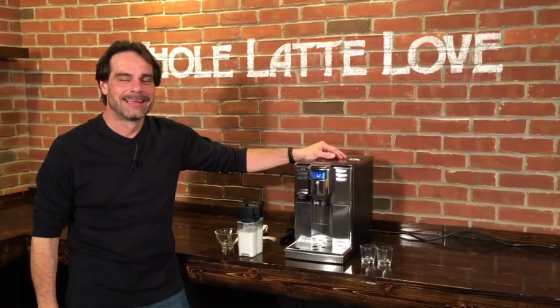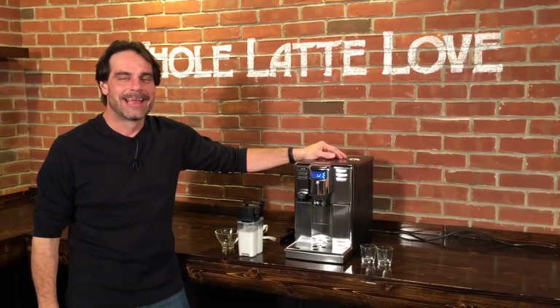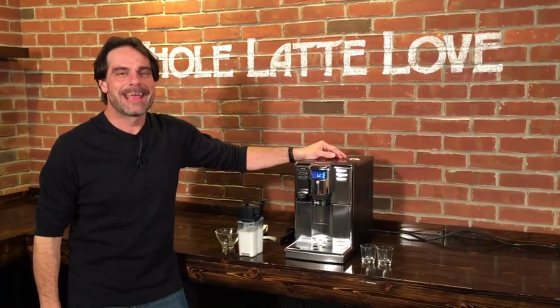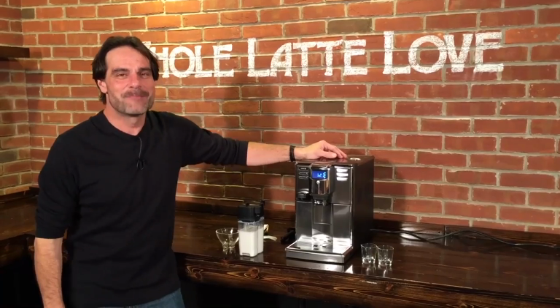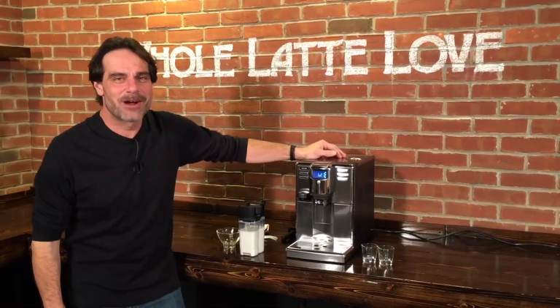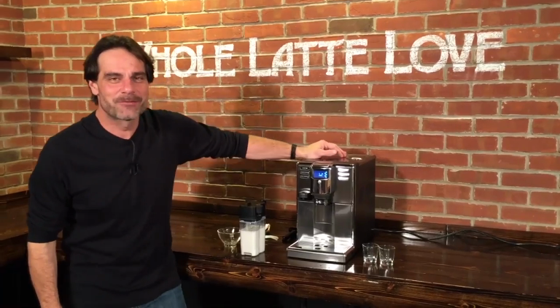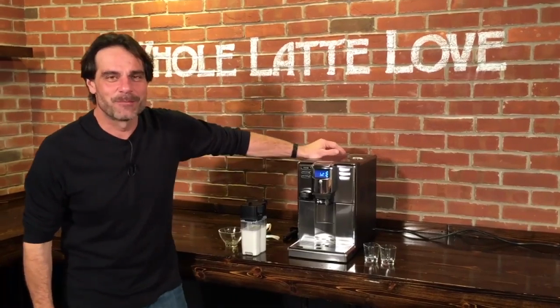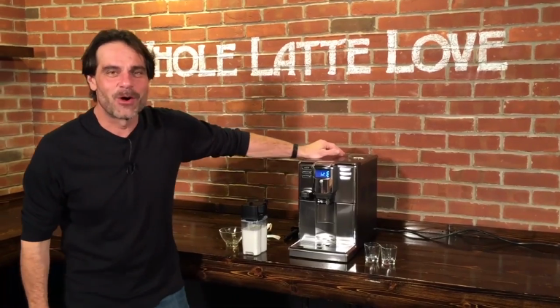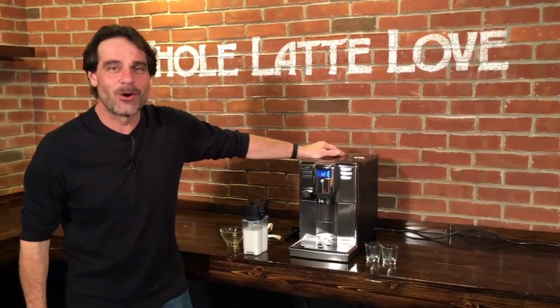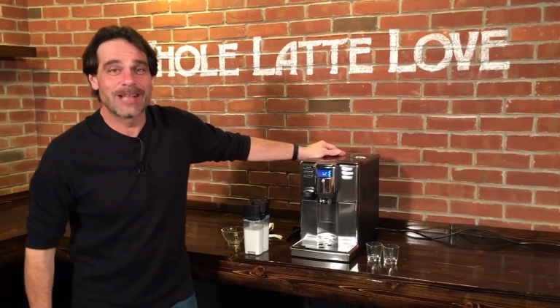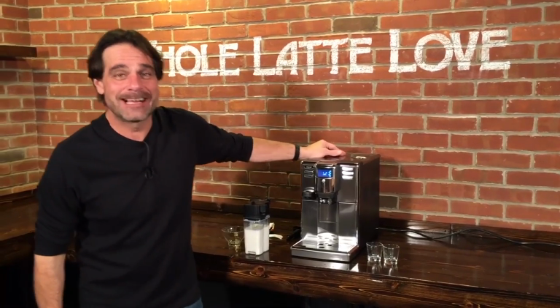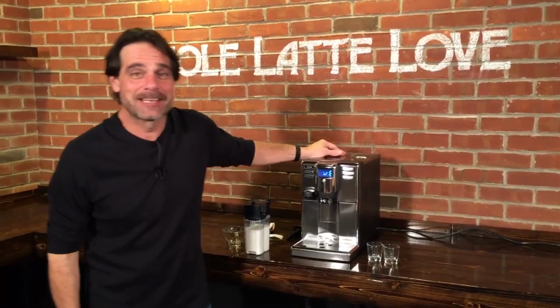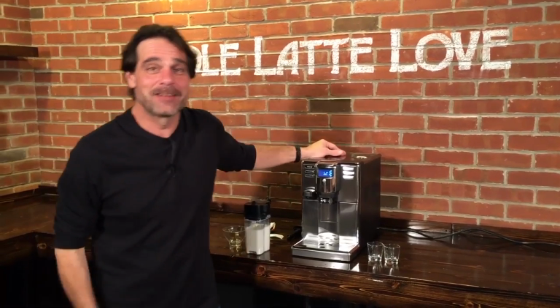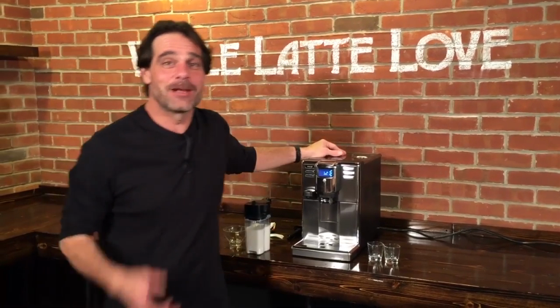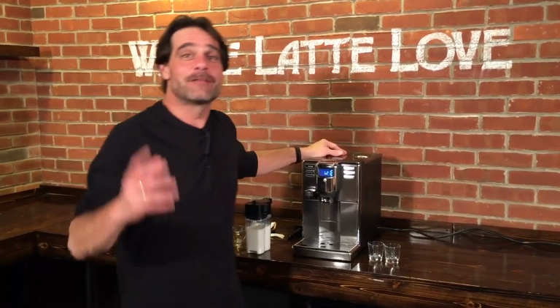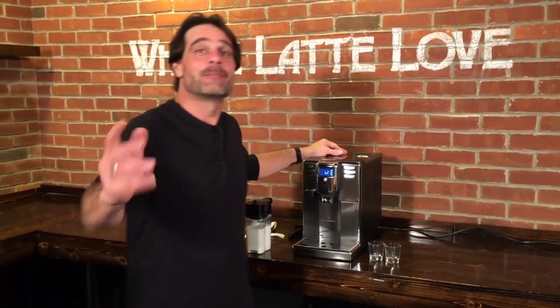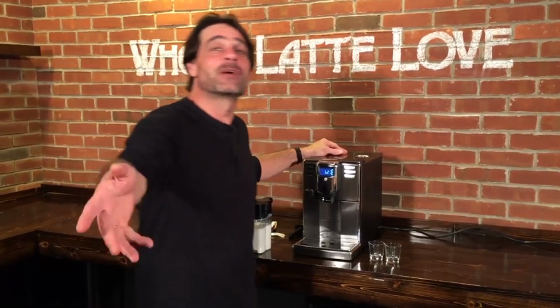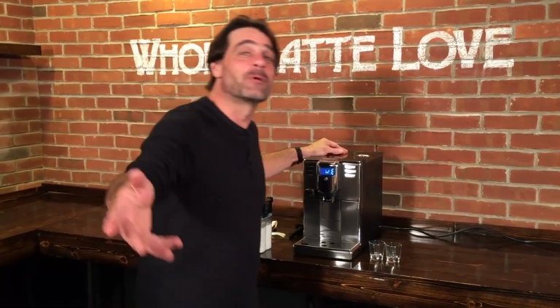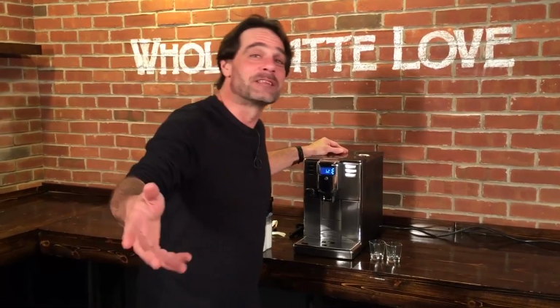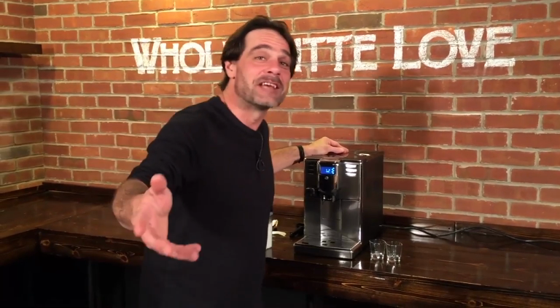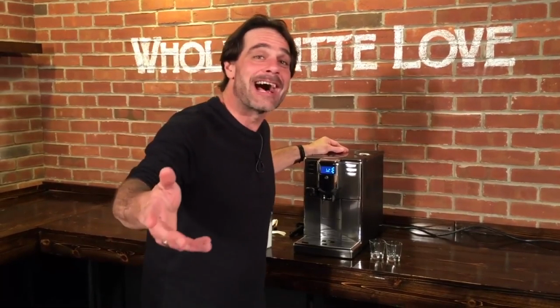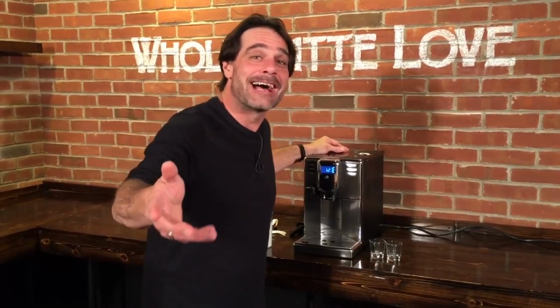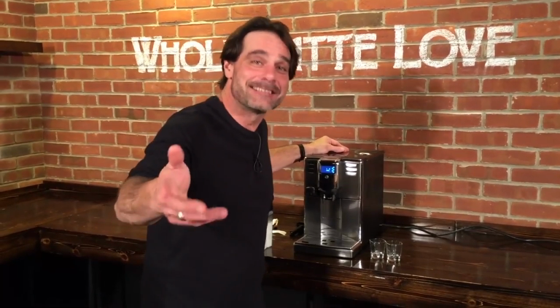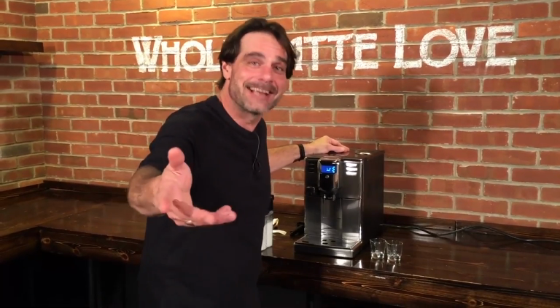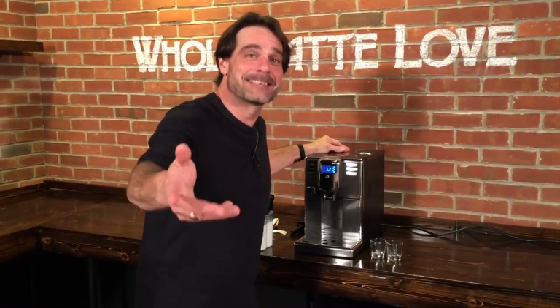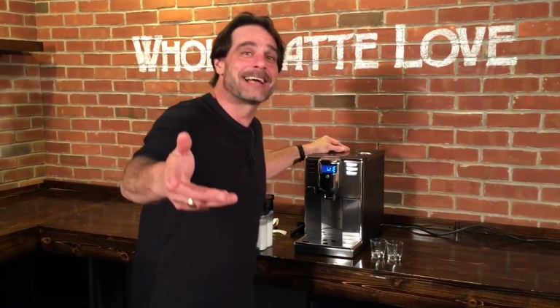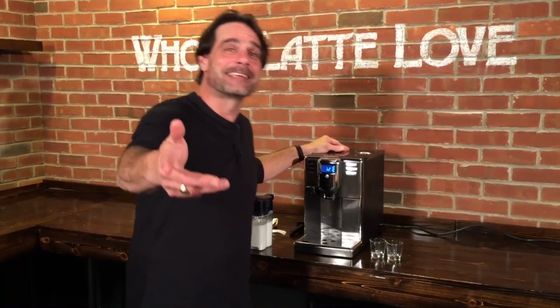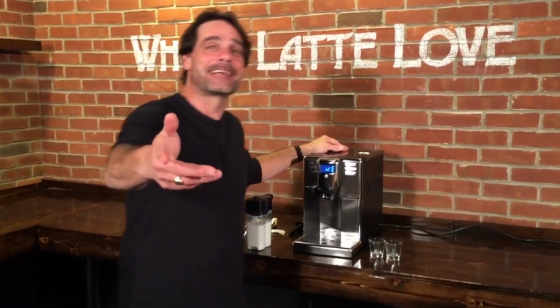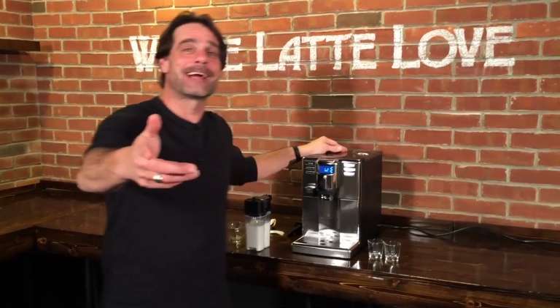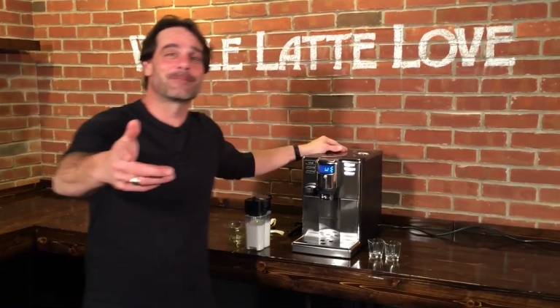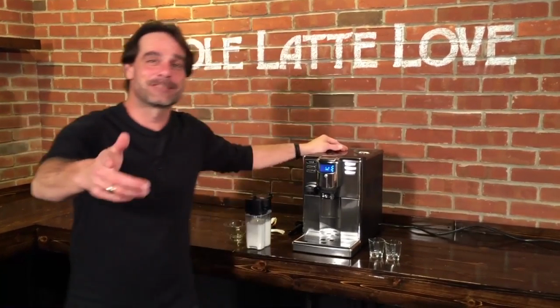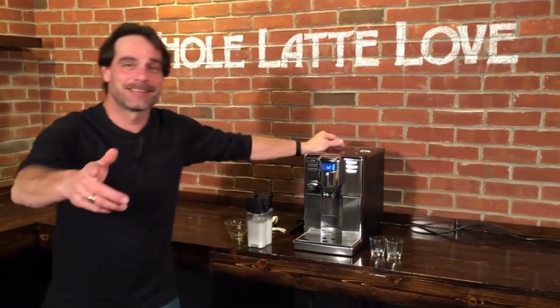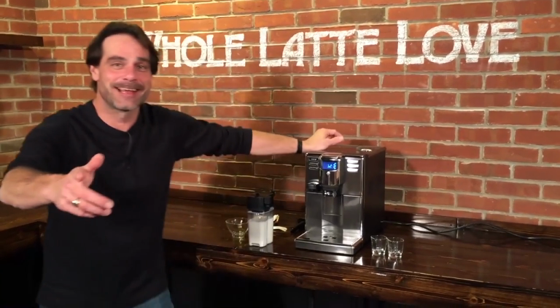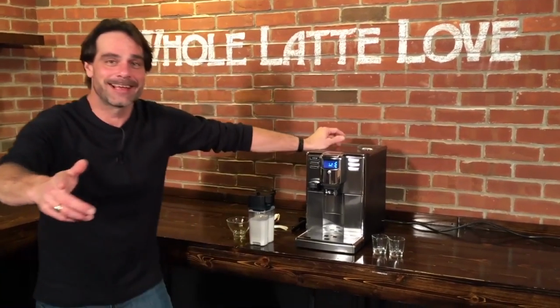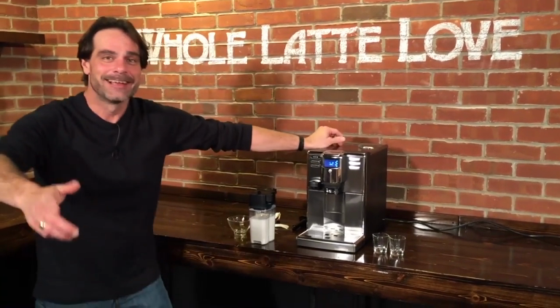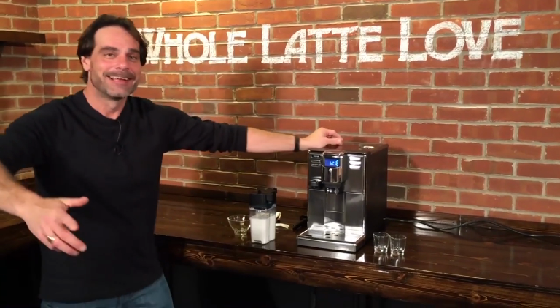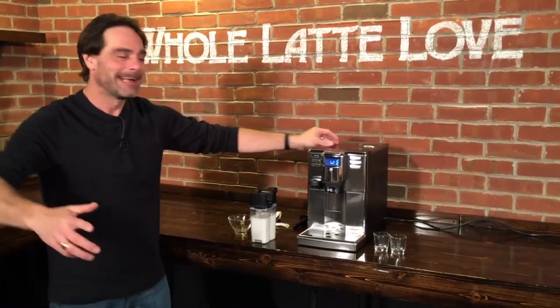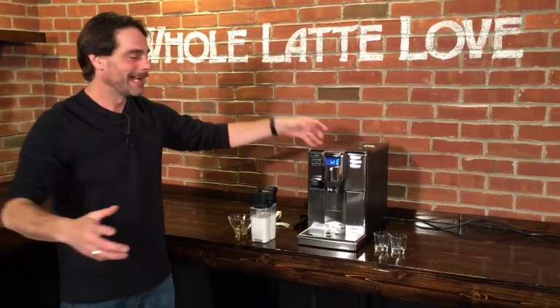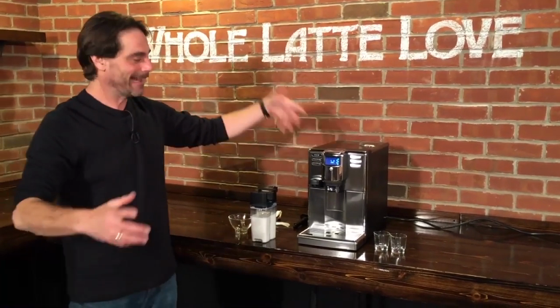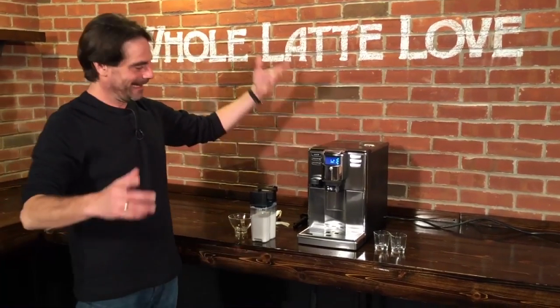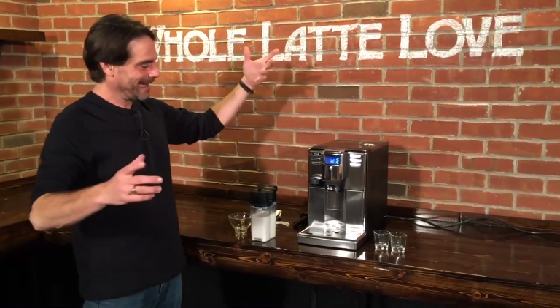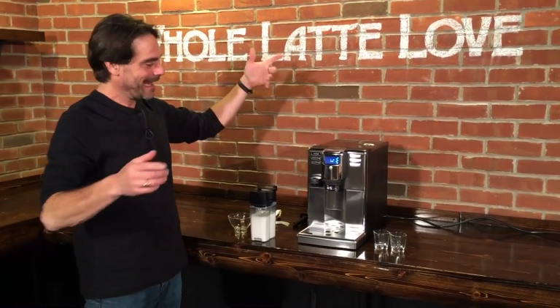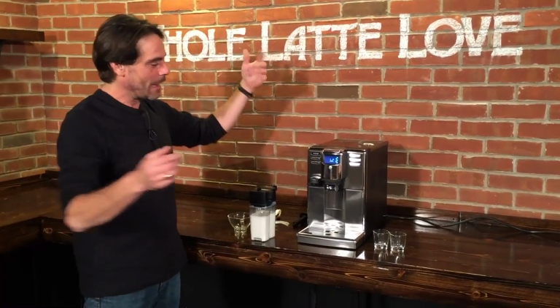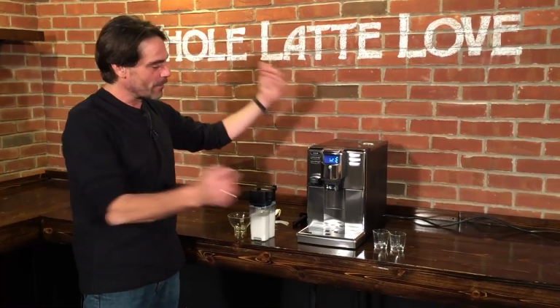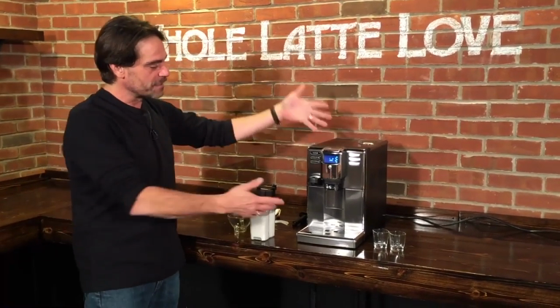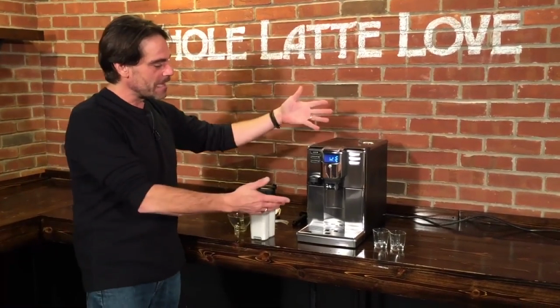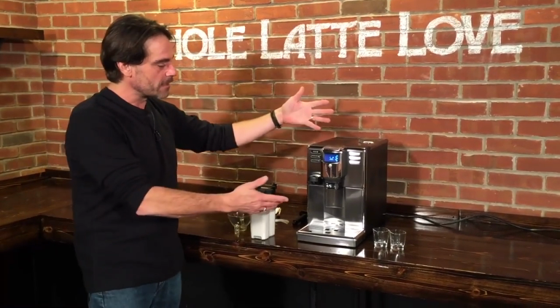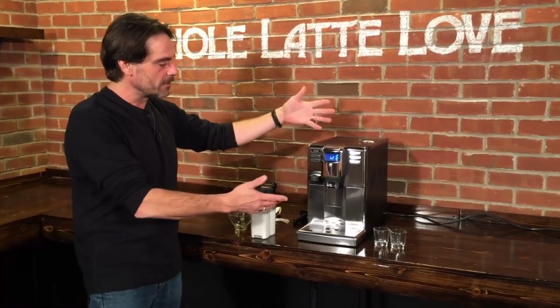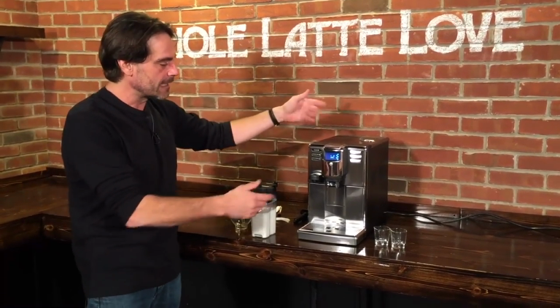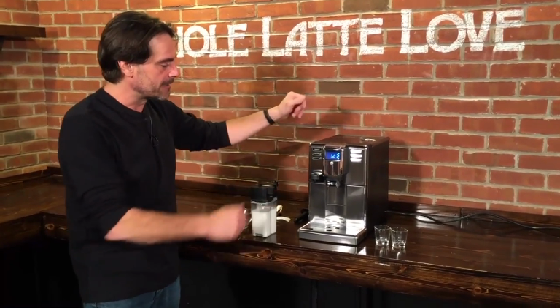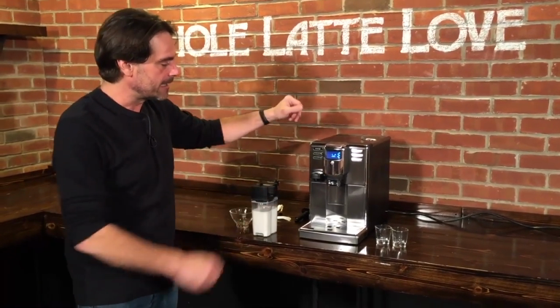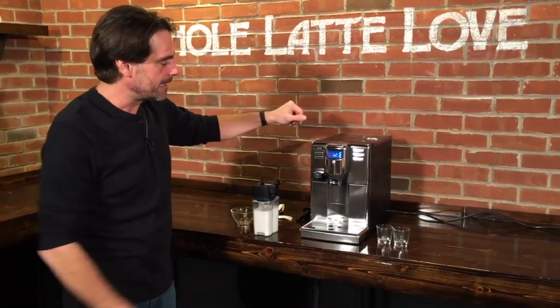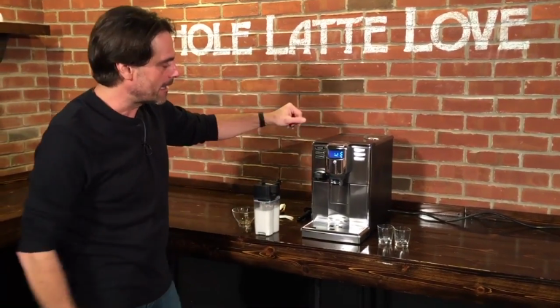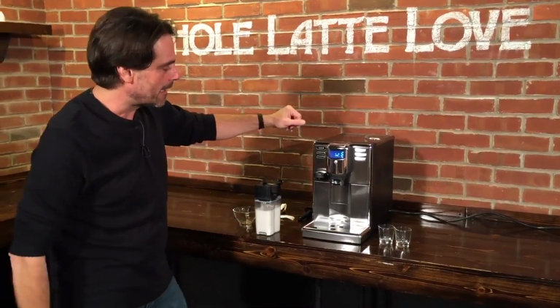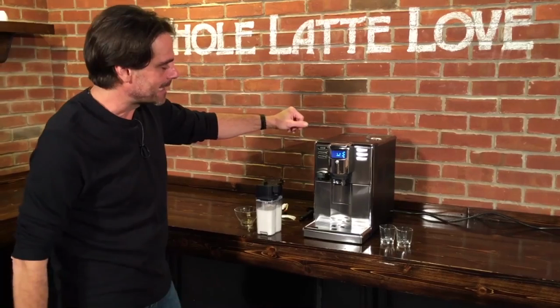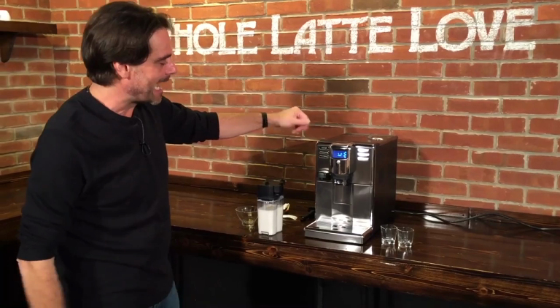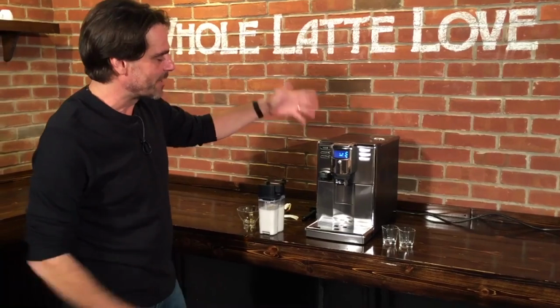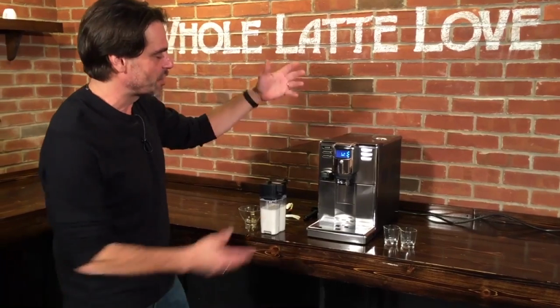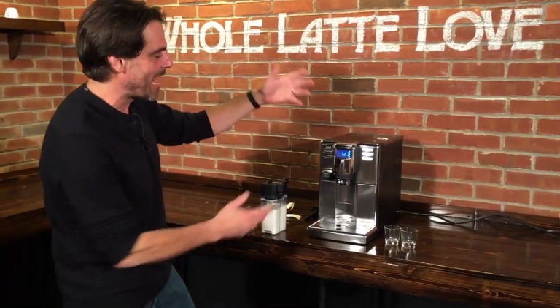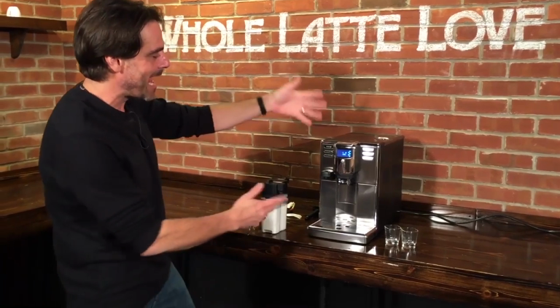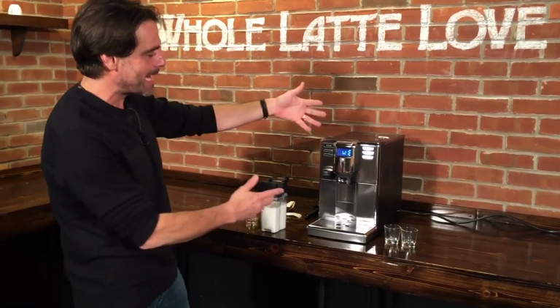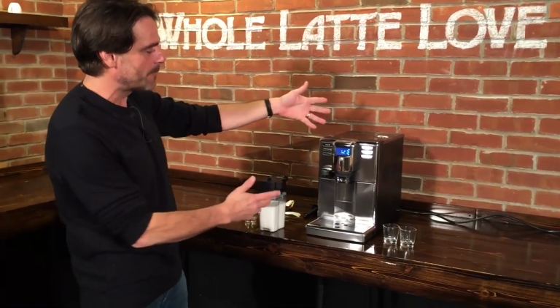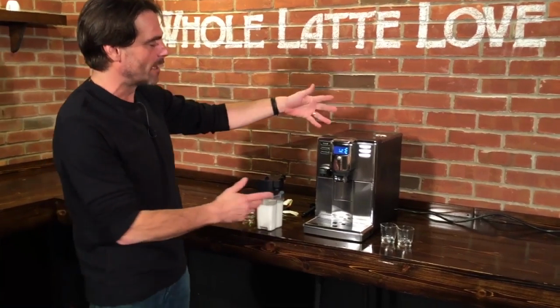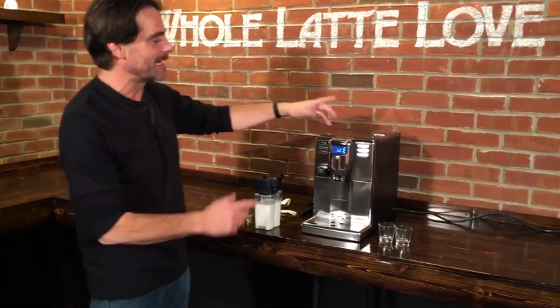Hey, Mark from Whole Latte Love. I'm here with Todd. Todd's got the camera today. Hello, guys. And we're going to take a look at the Gaggia Anima.